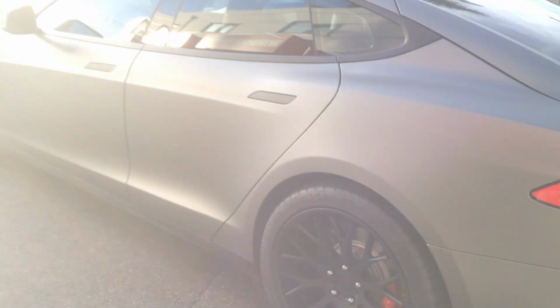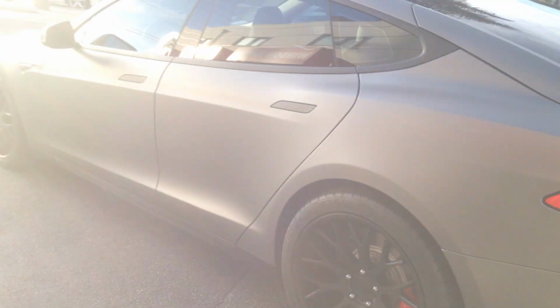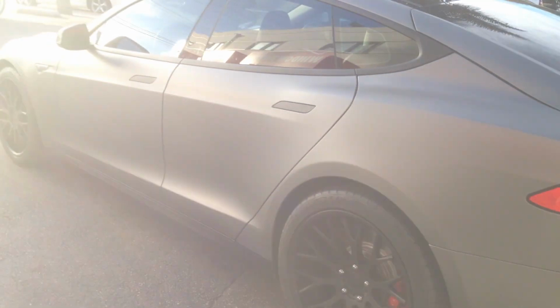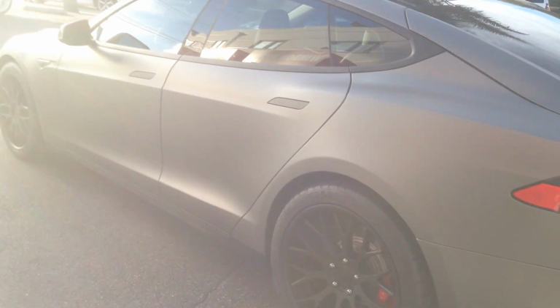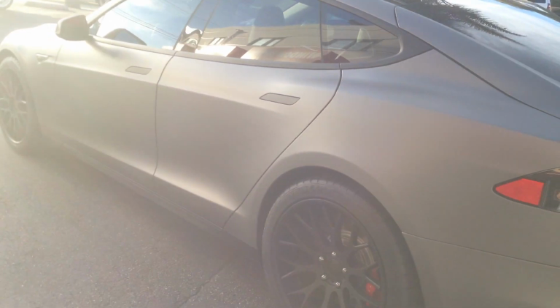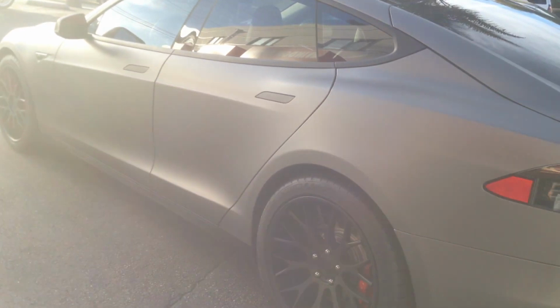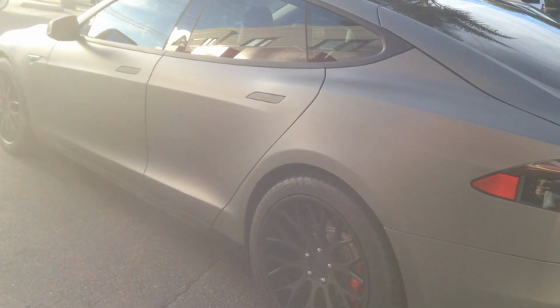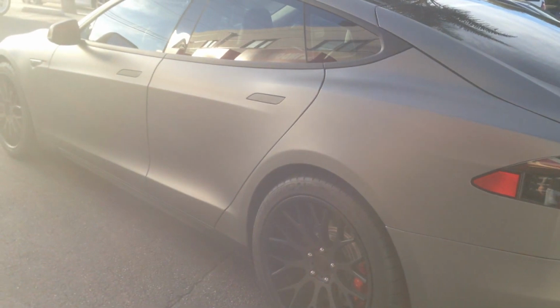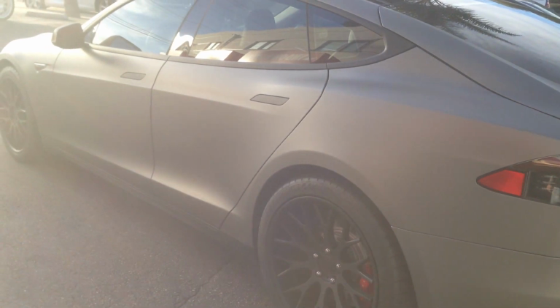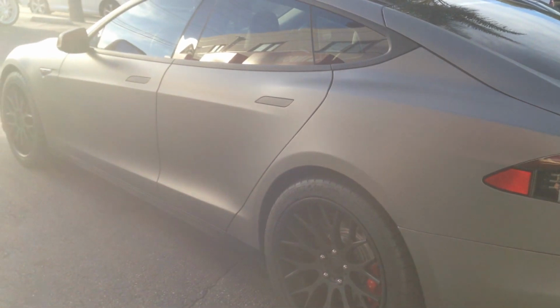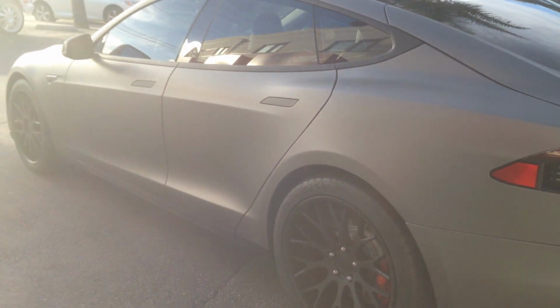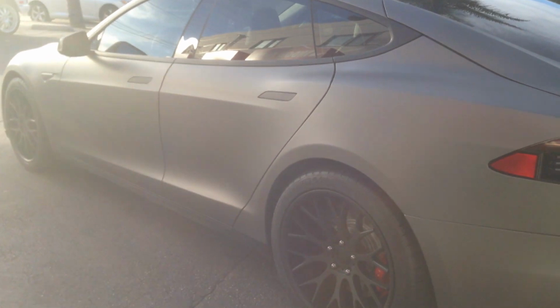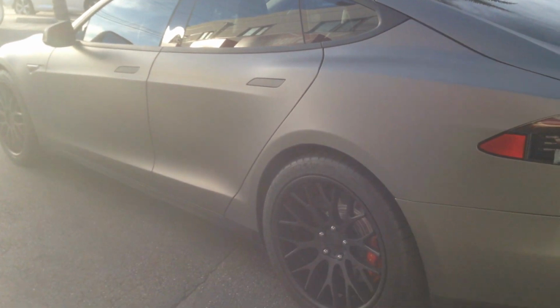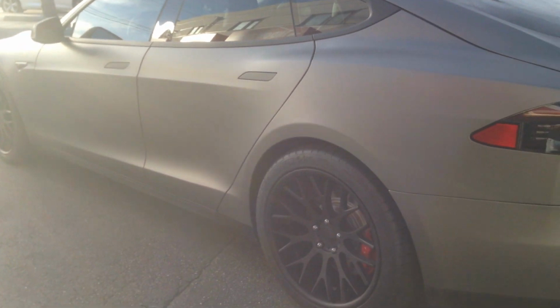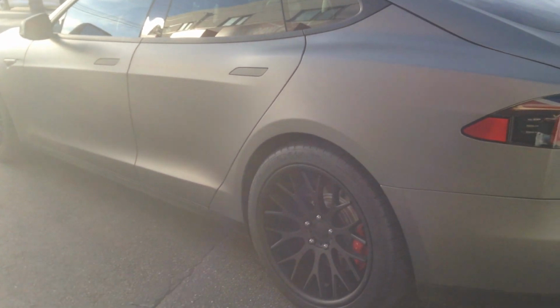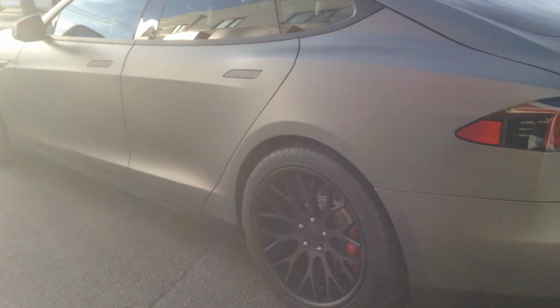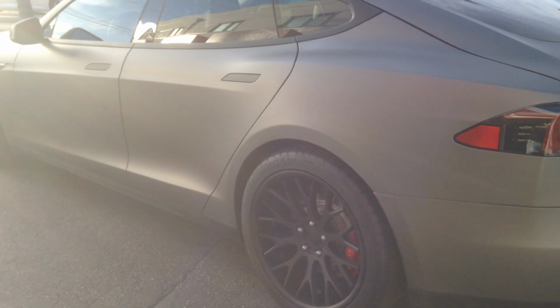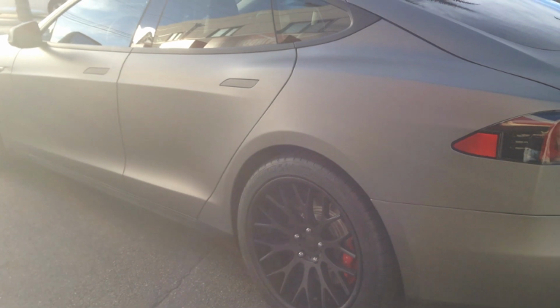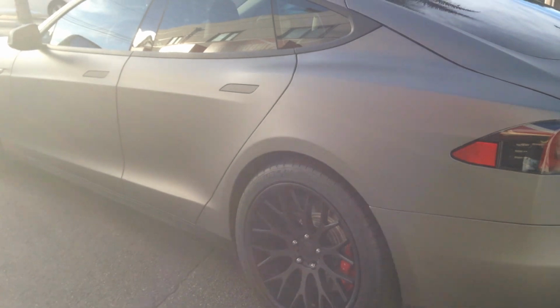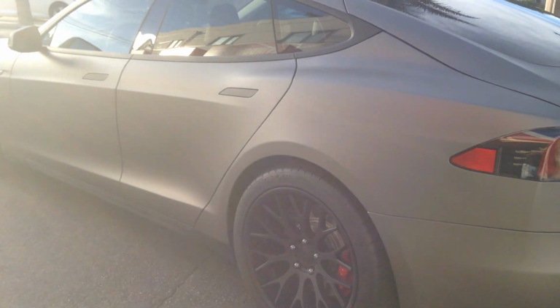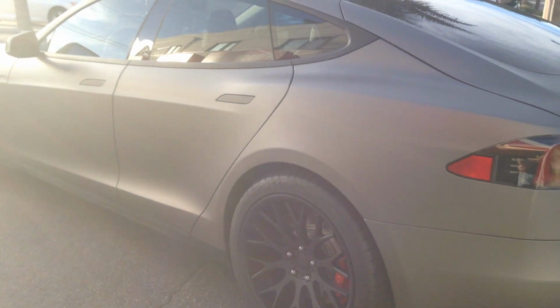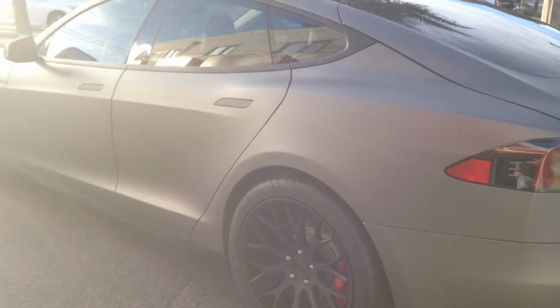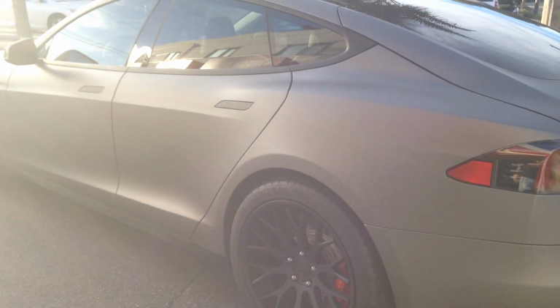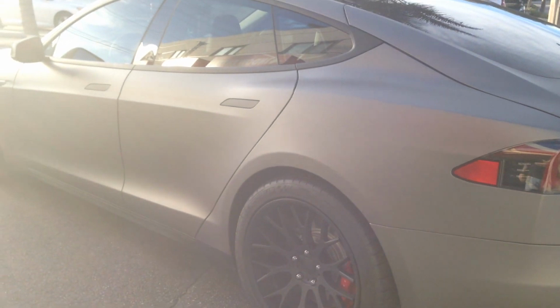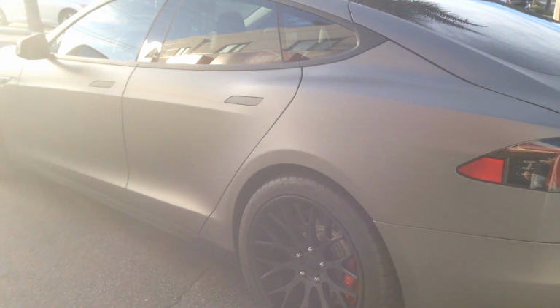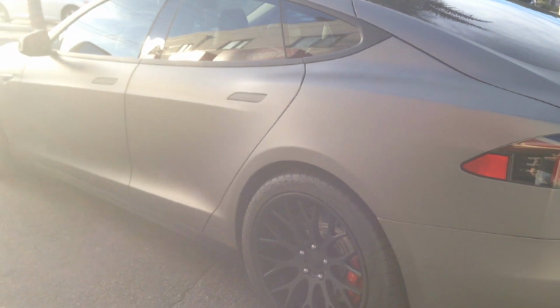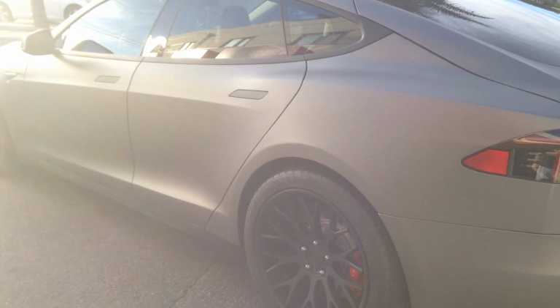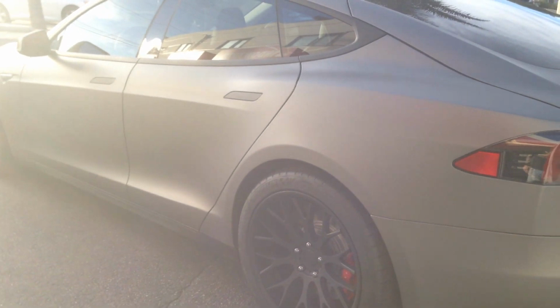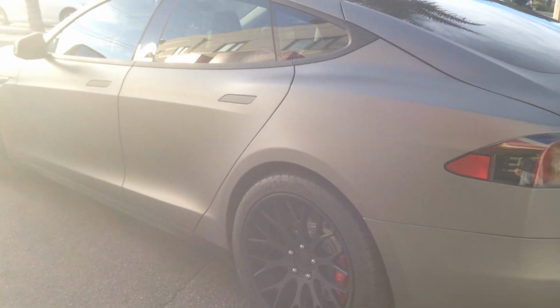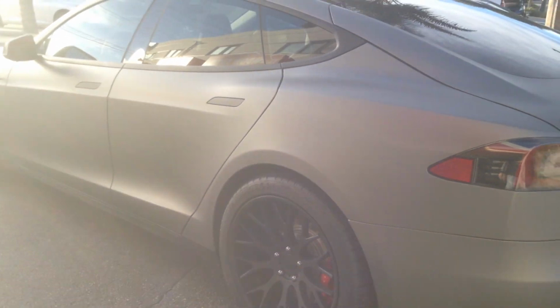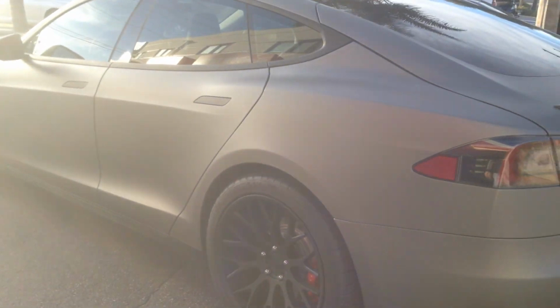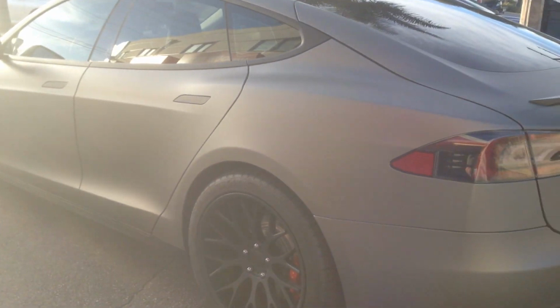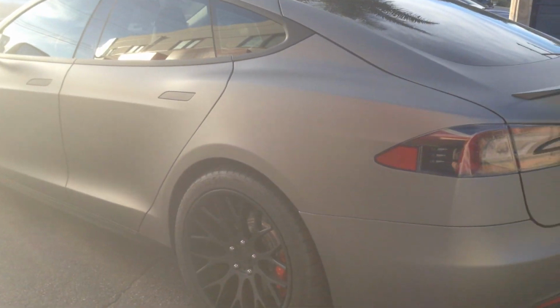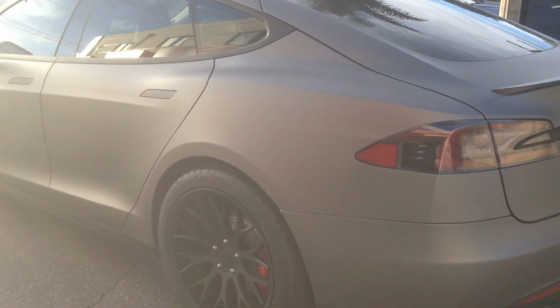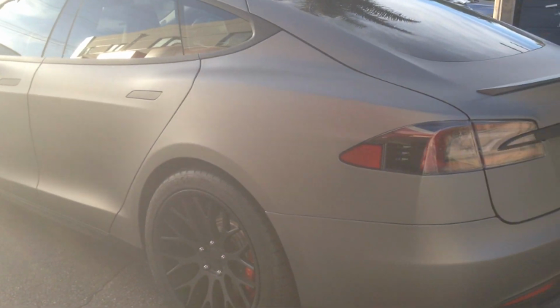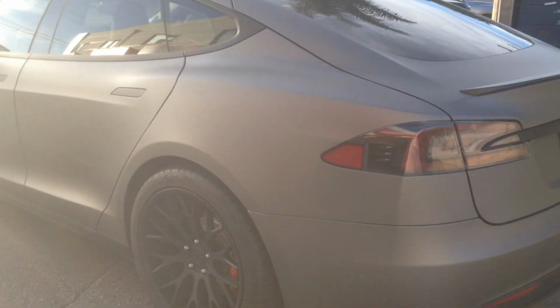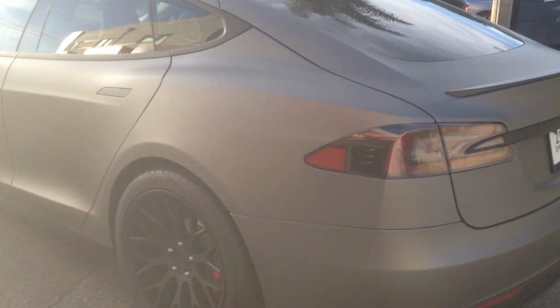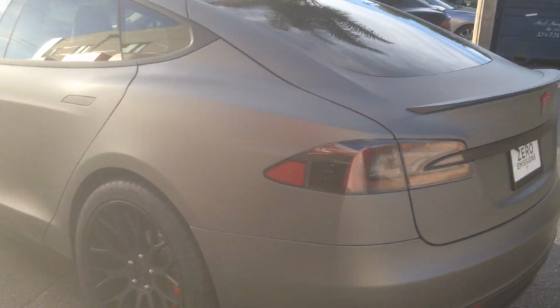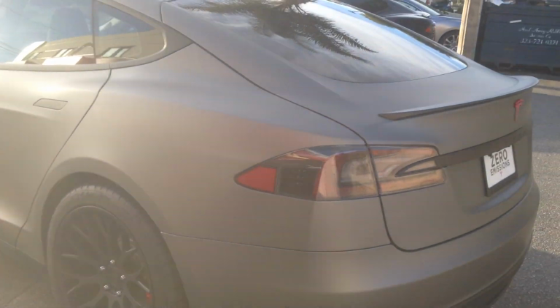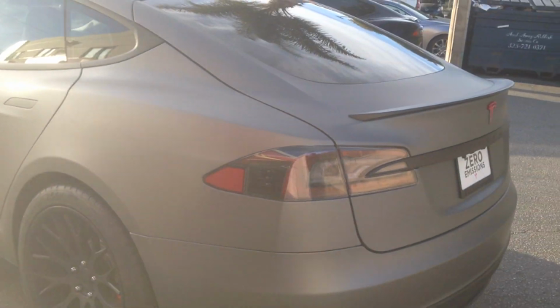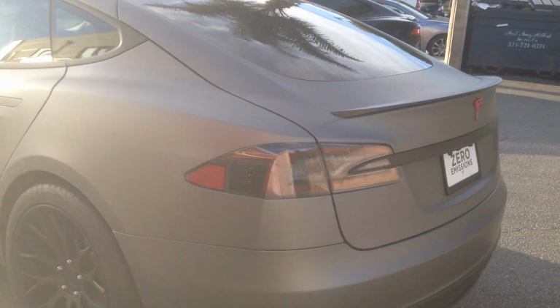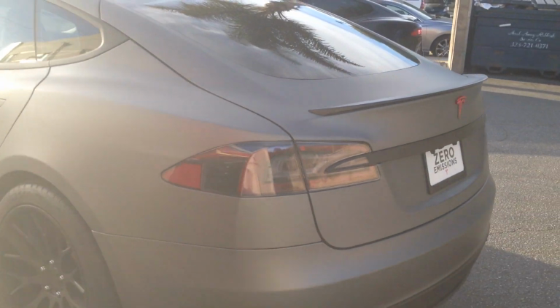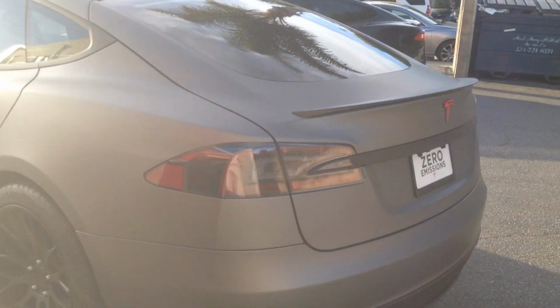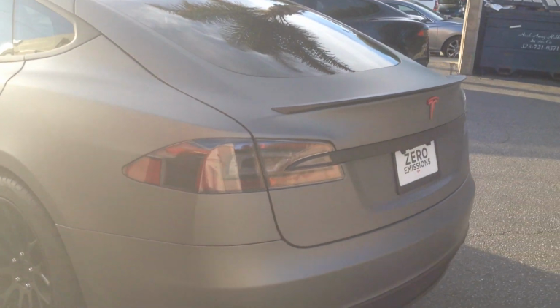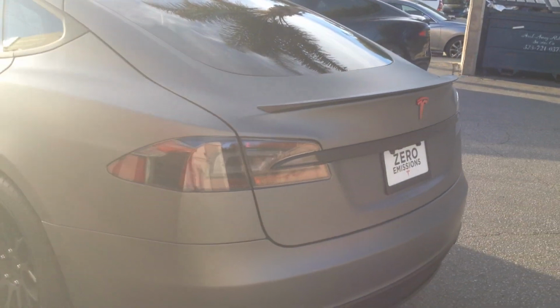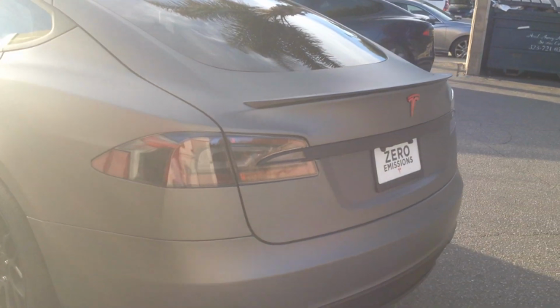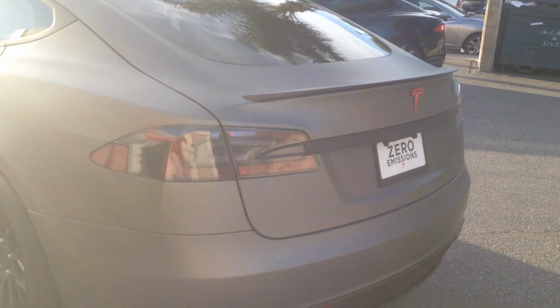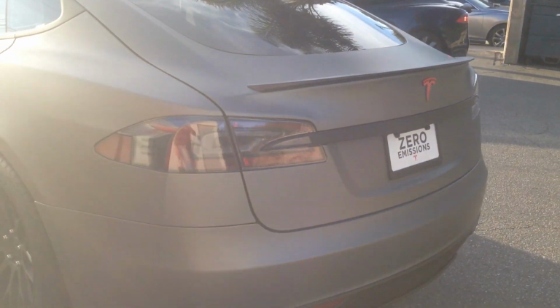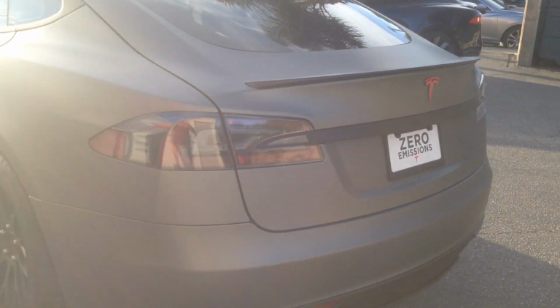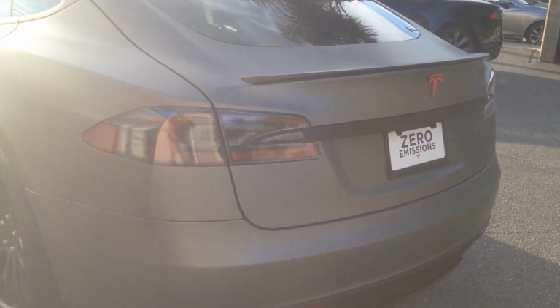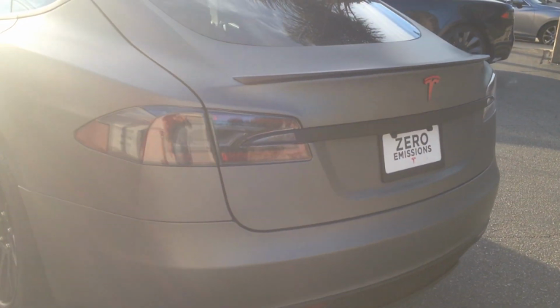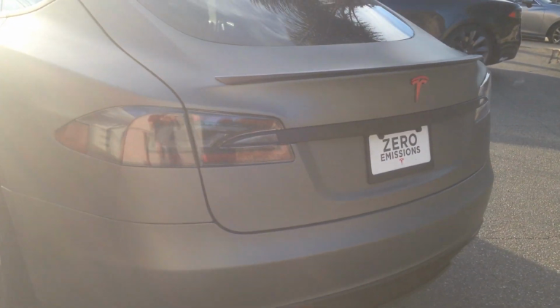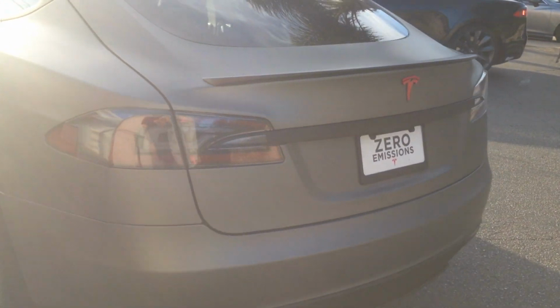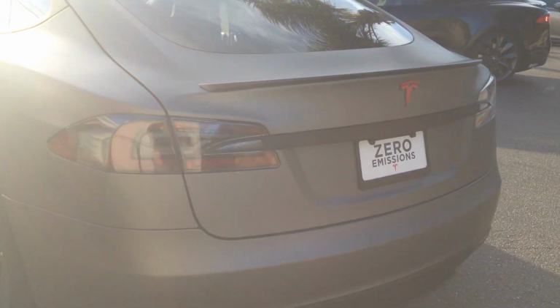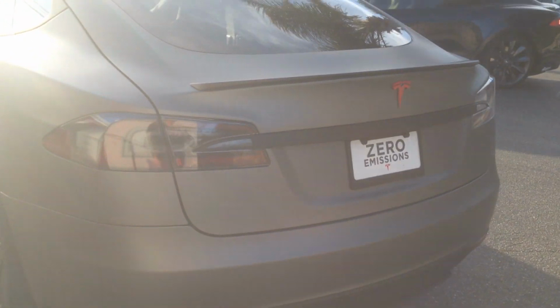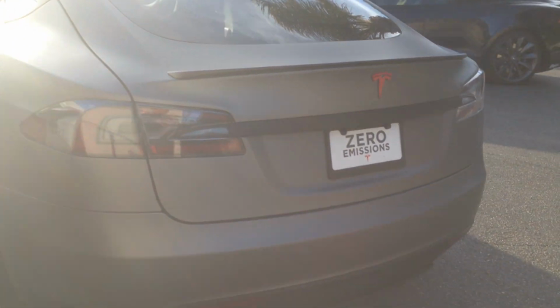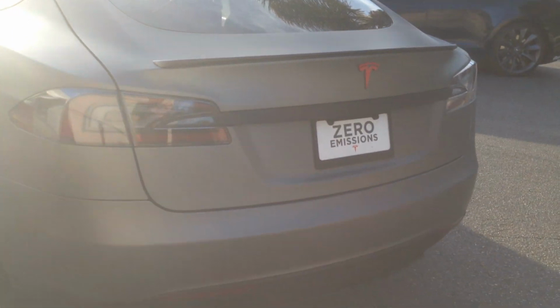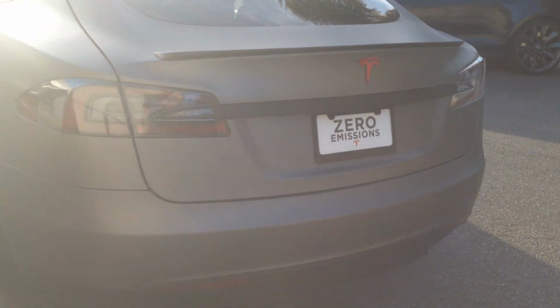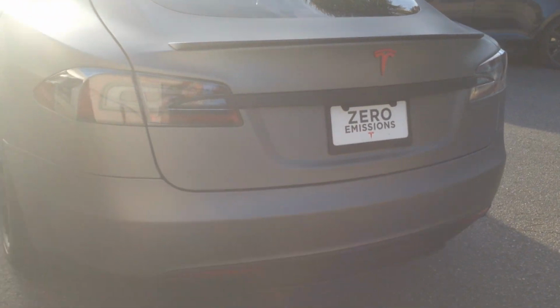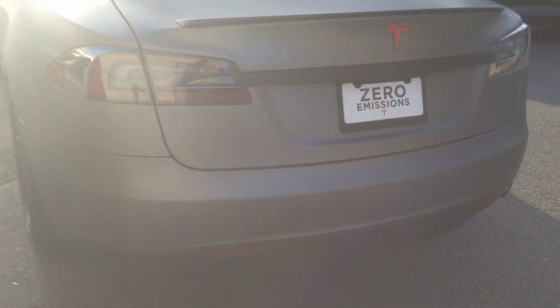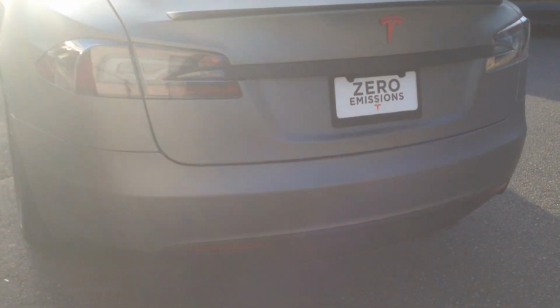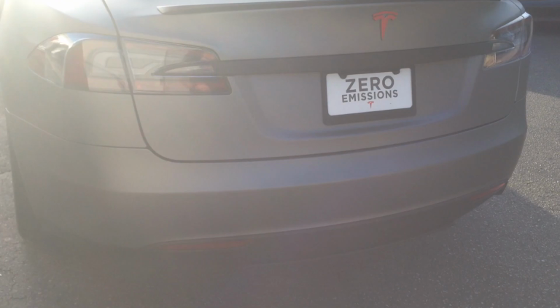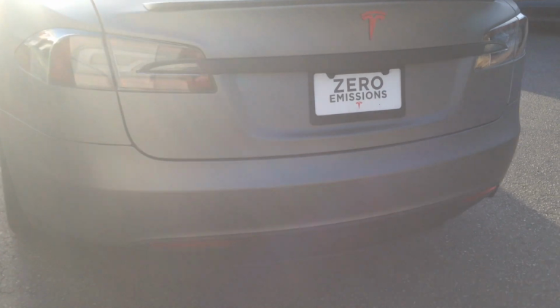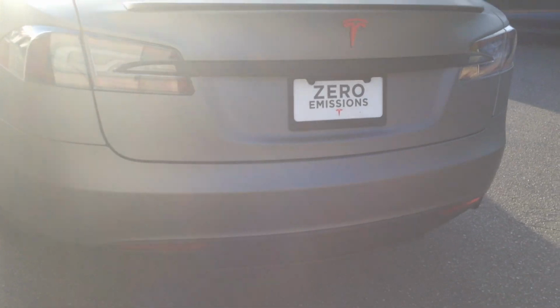We put a set of TSW rims on this with some Michelin Pilot tires to make it look nice and clean, updating the look on the car. Tesla doesn't have too many wheel options, so we can definitely change up the look.